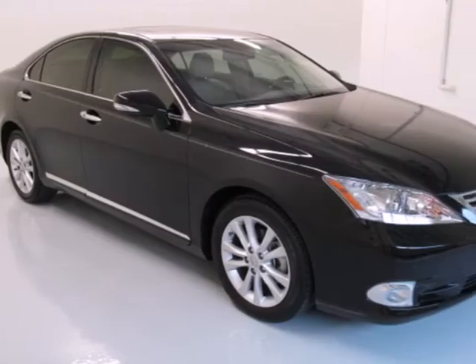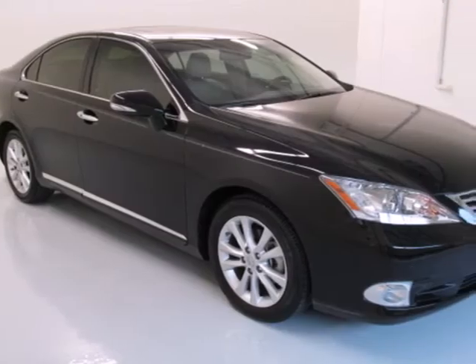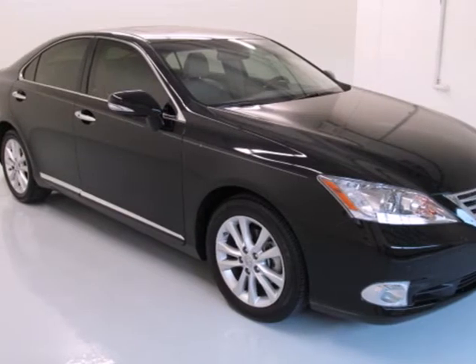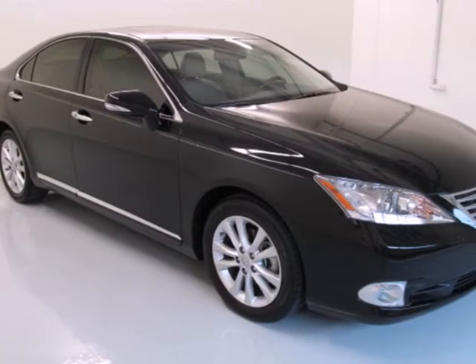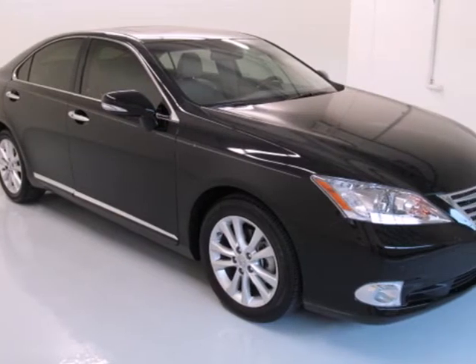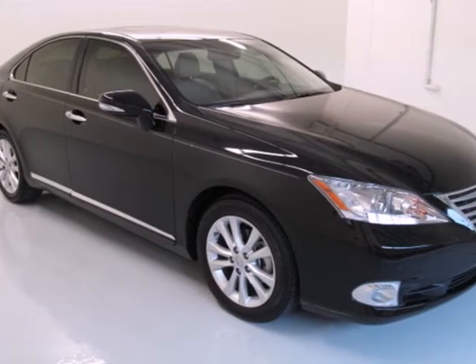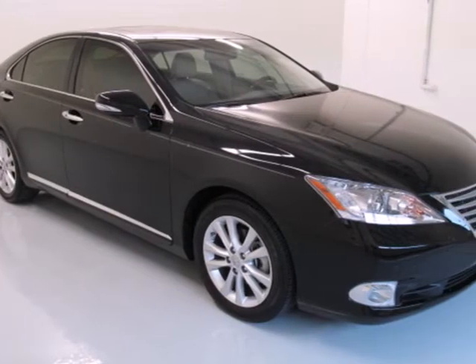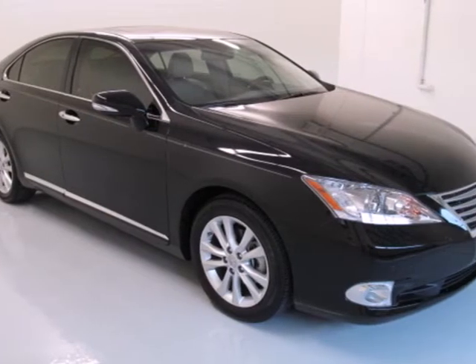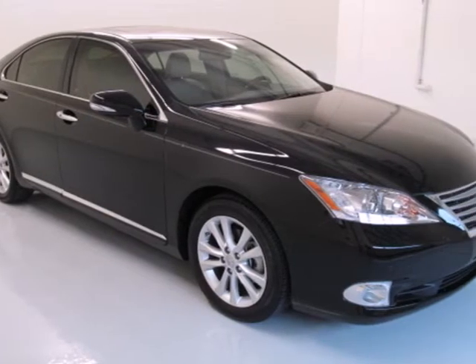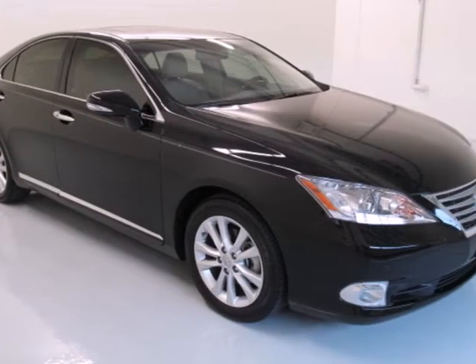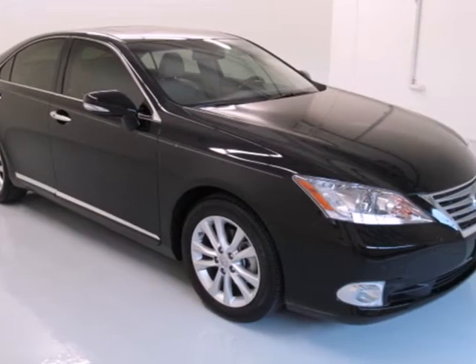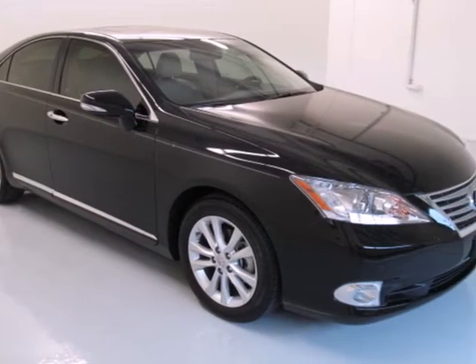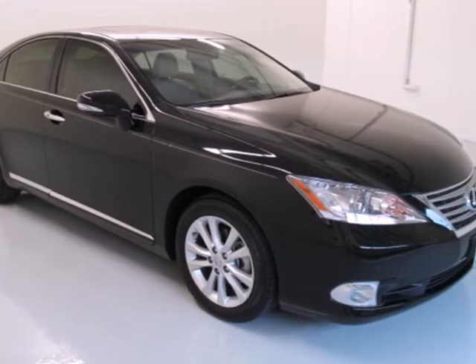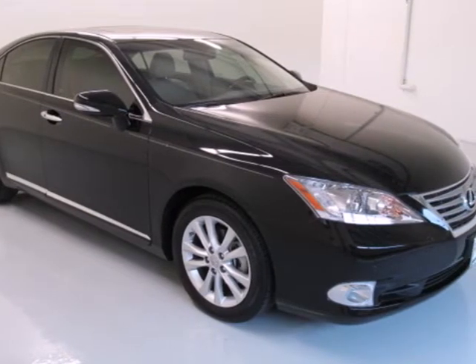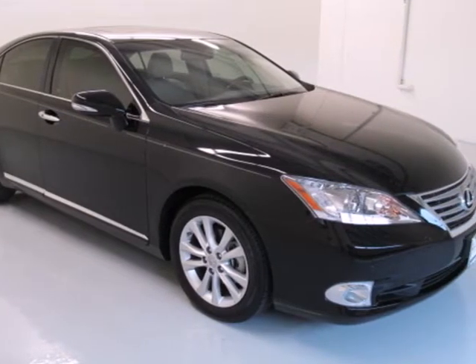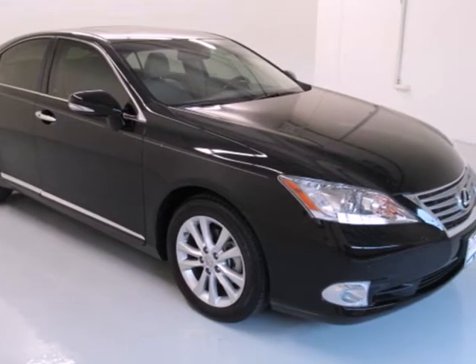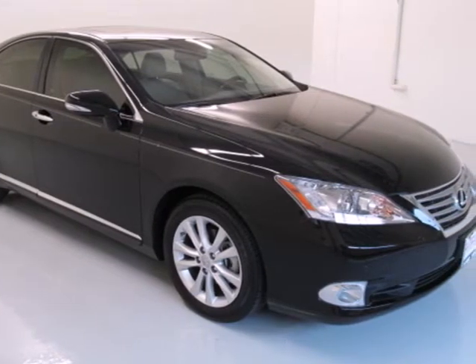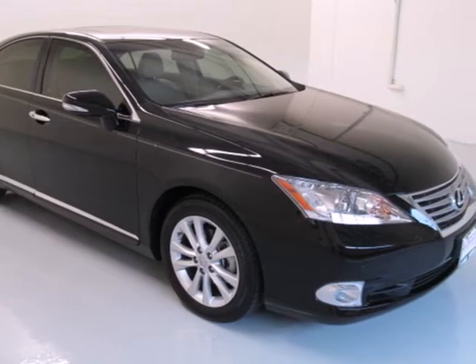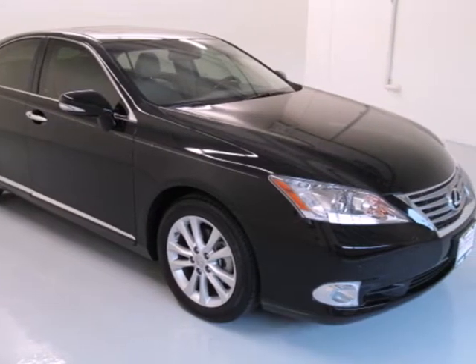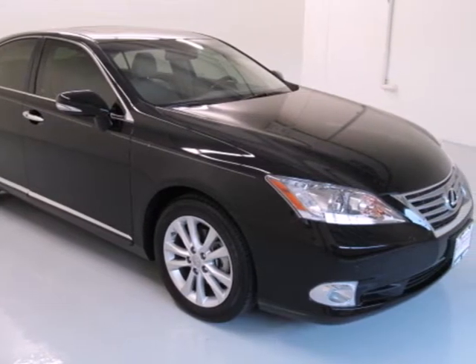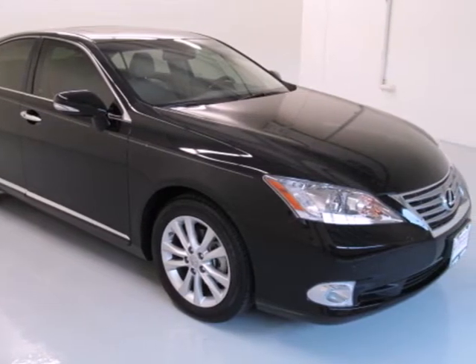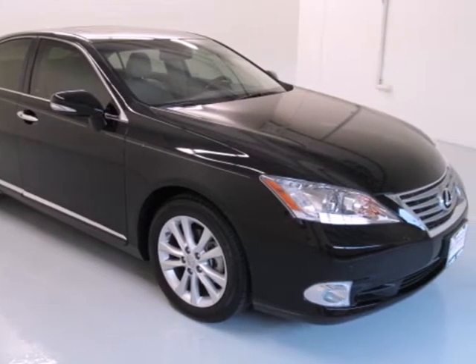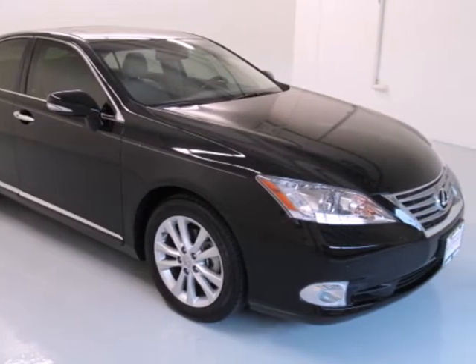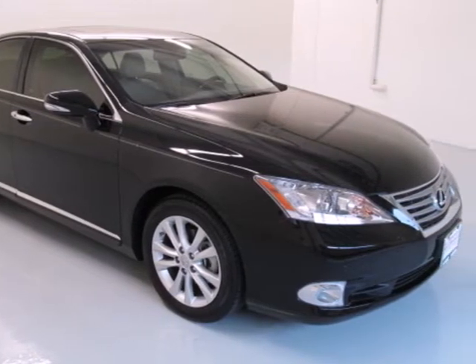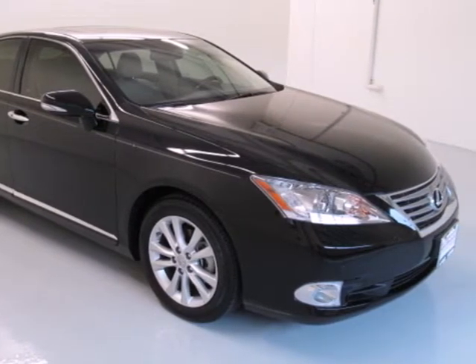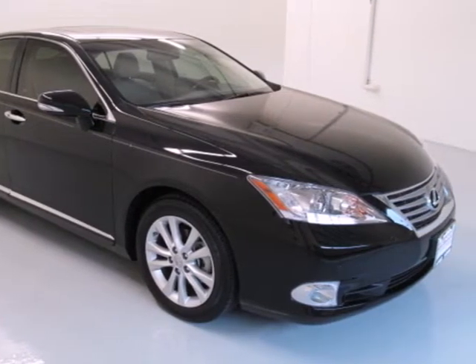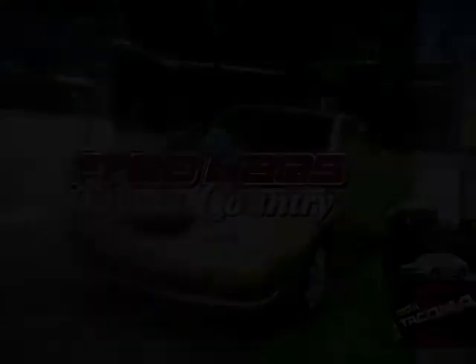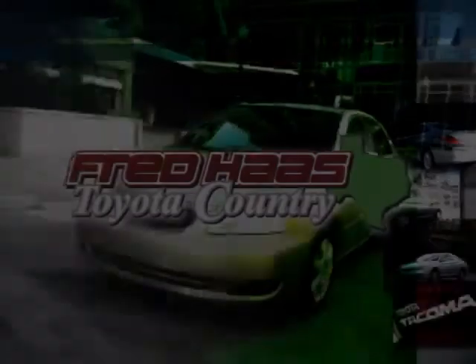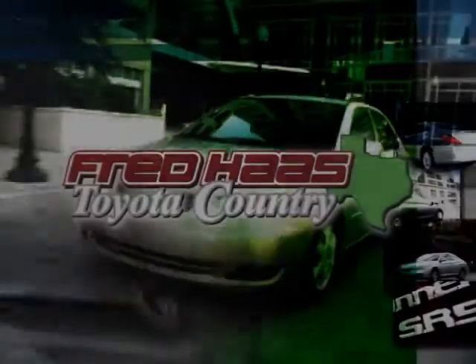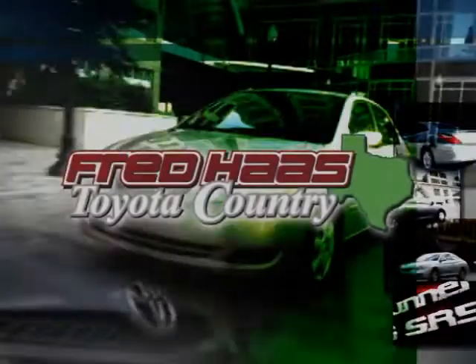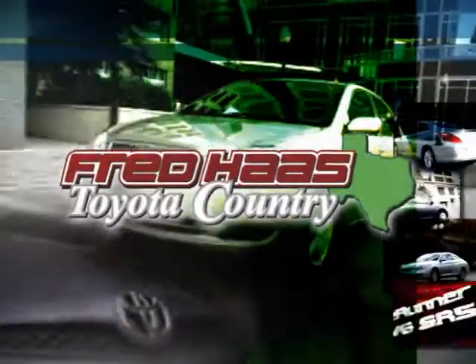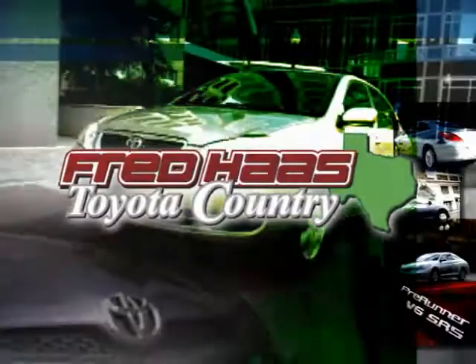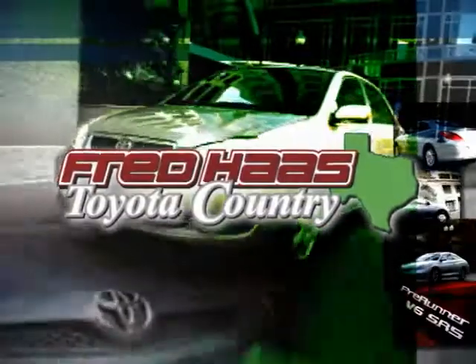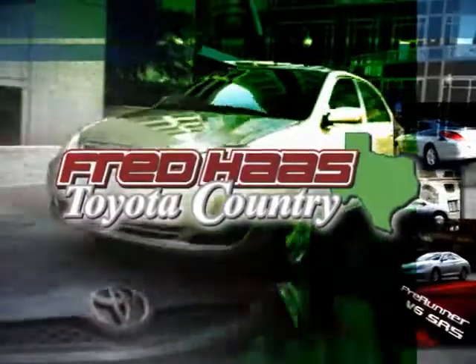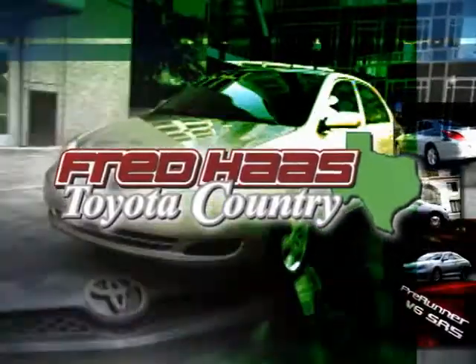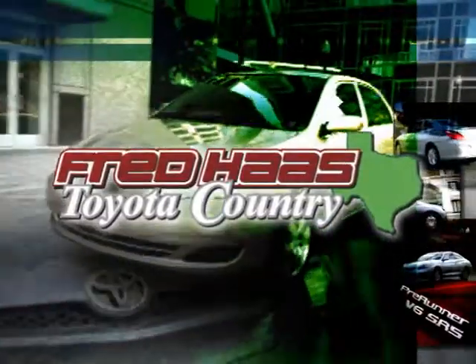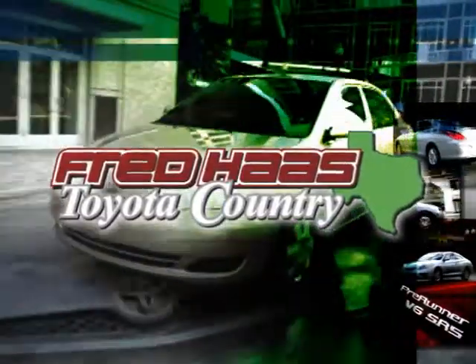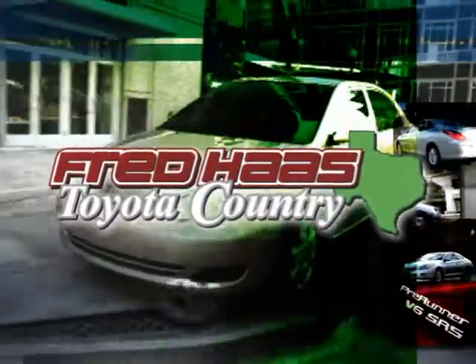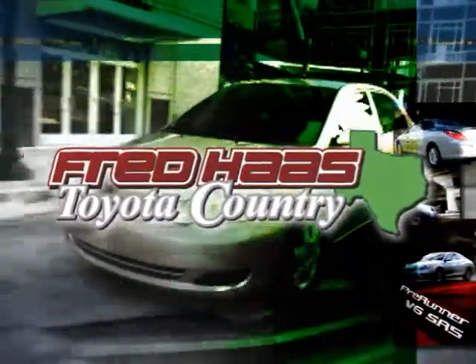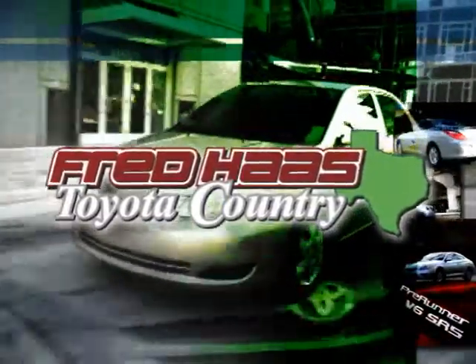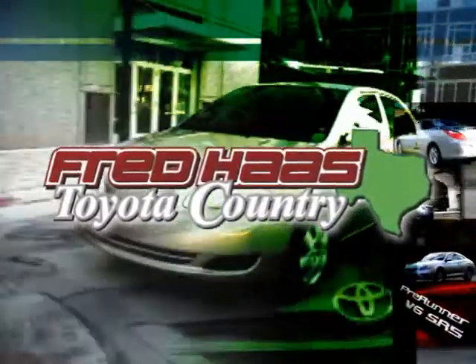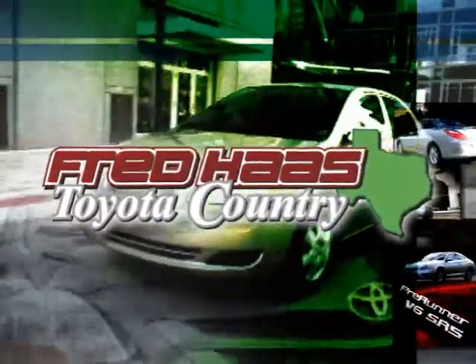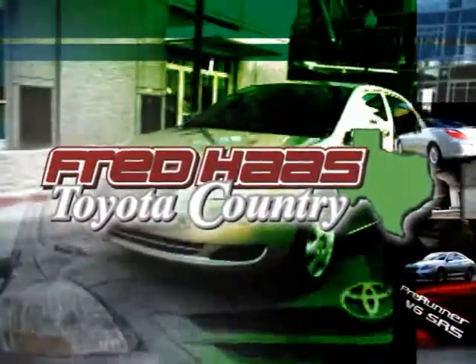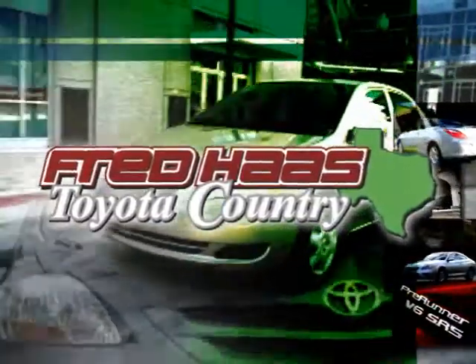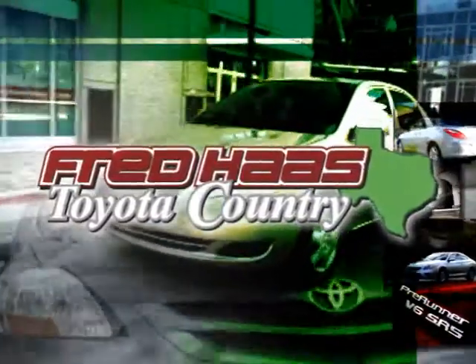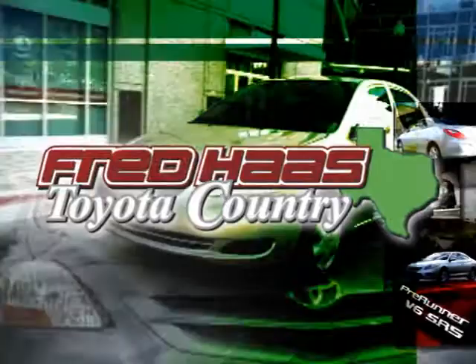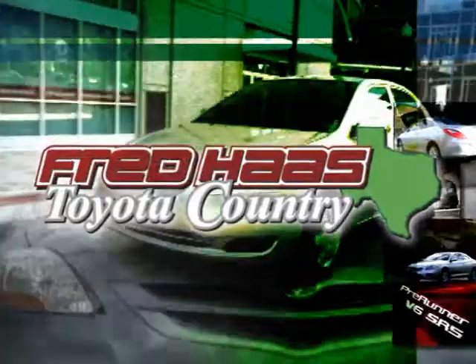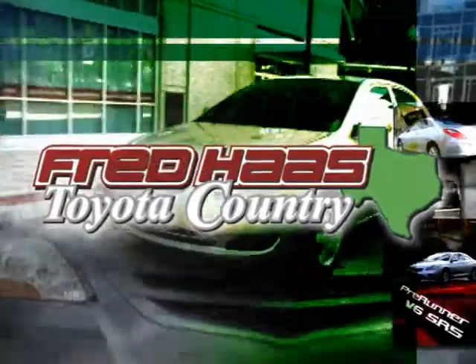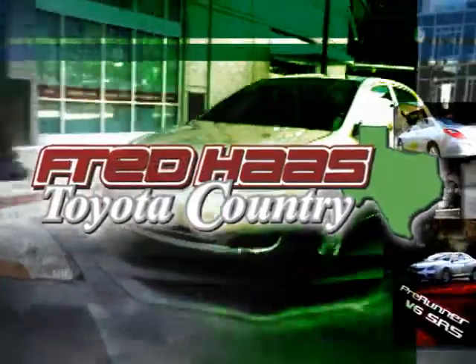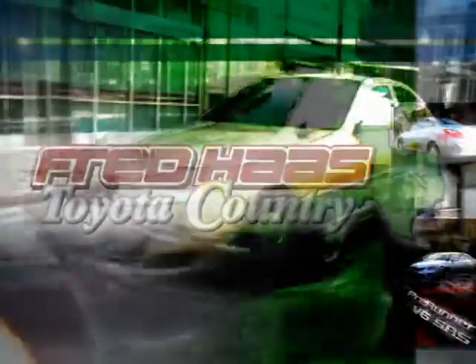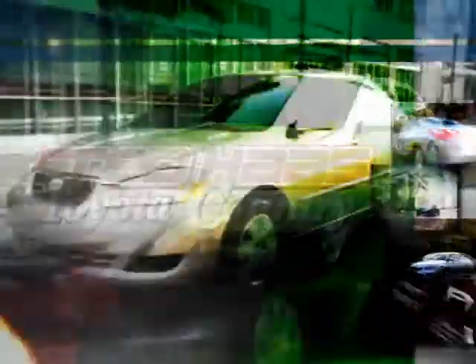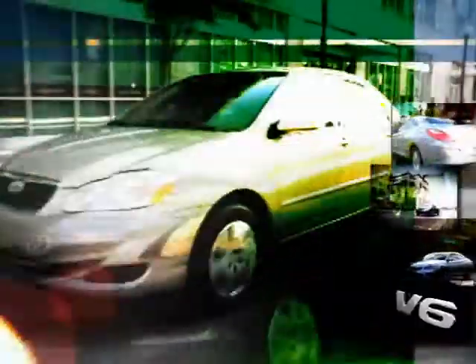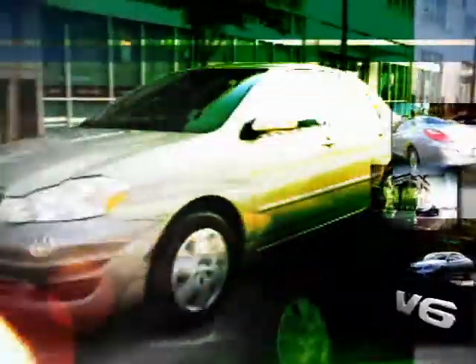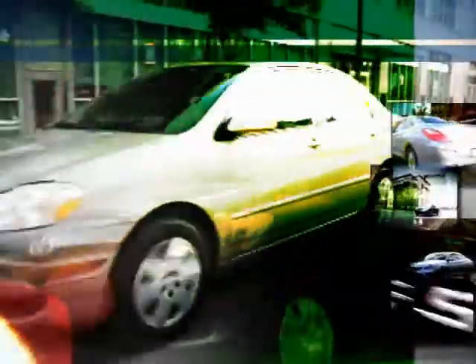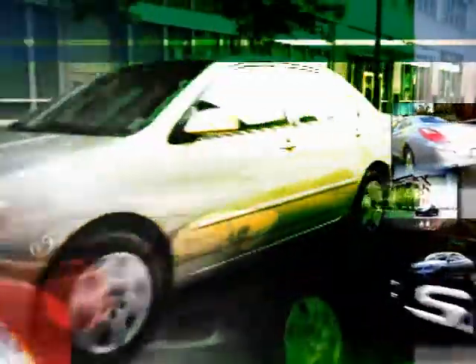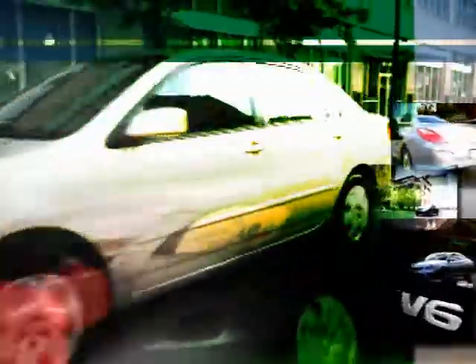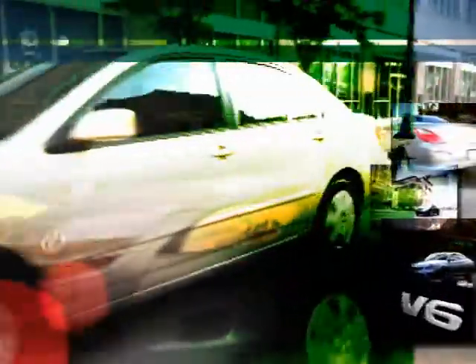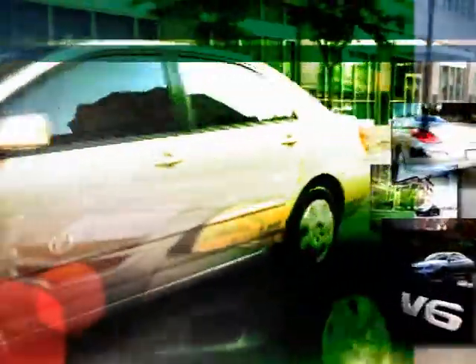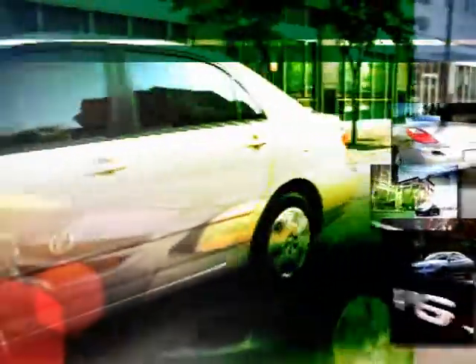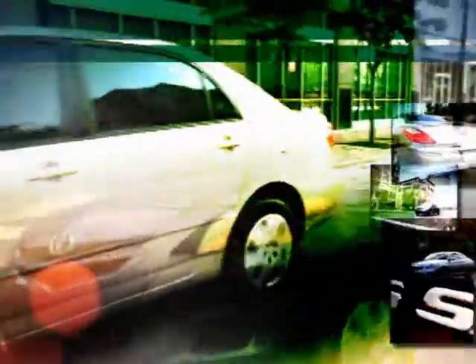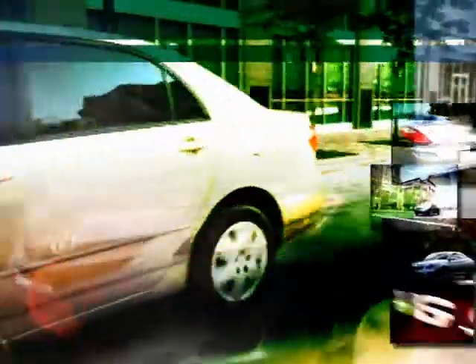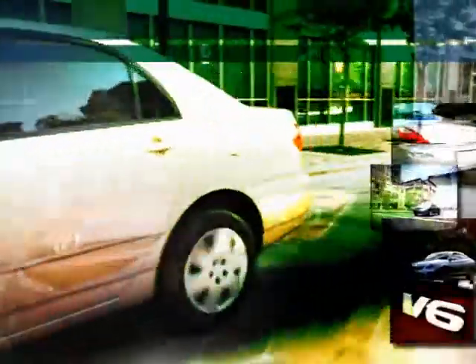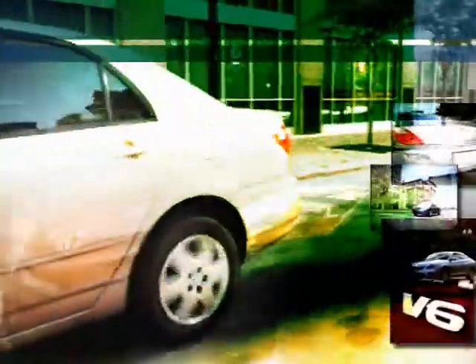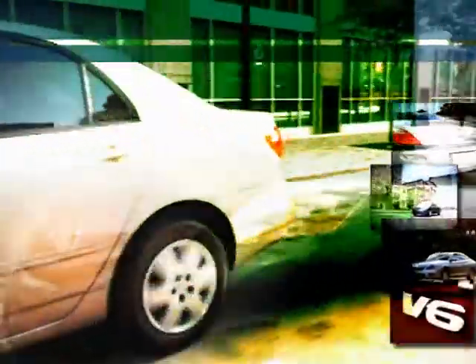Come on in today and see it for yourself. With over a thousand vehicles in stock, we're sure to have what you're looking for.